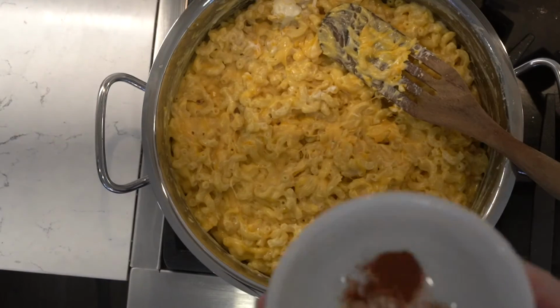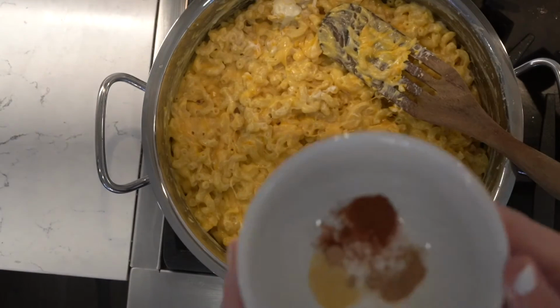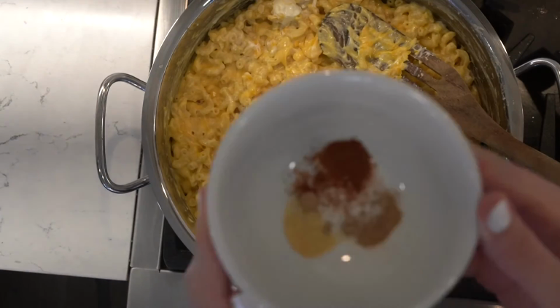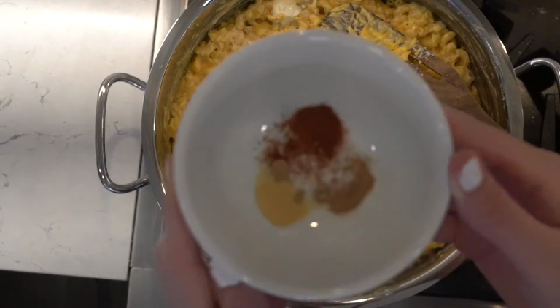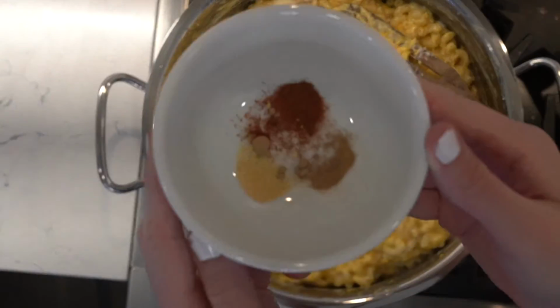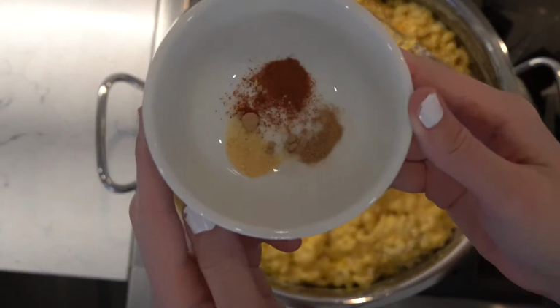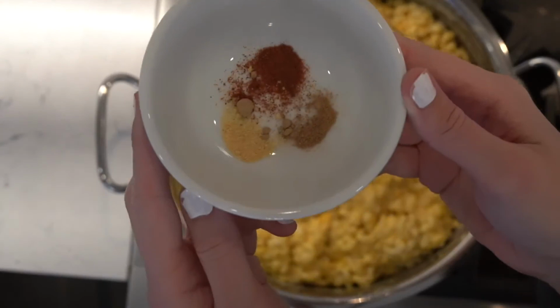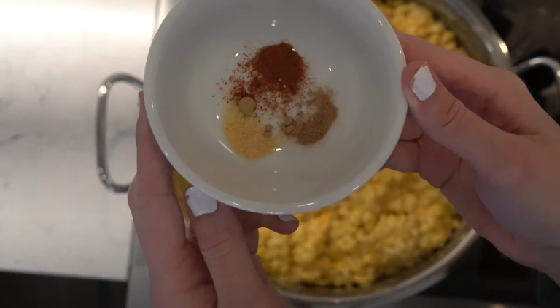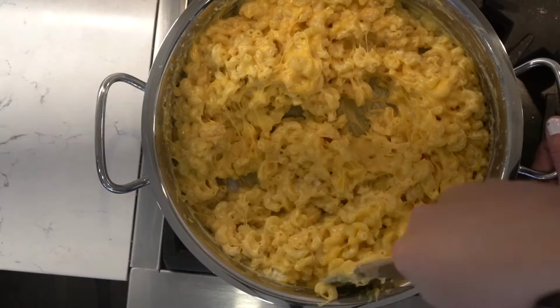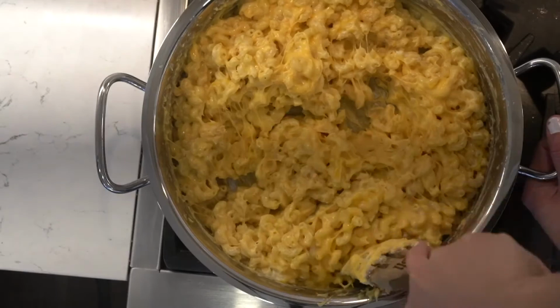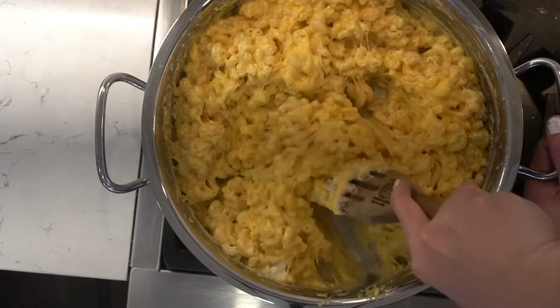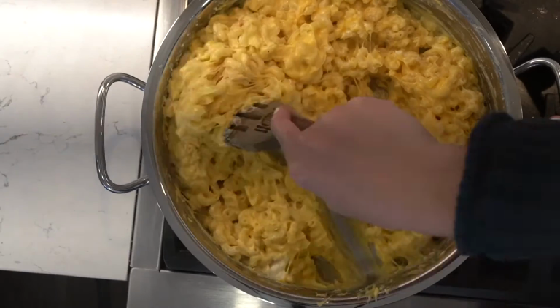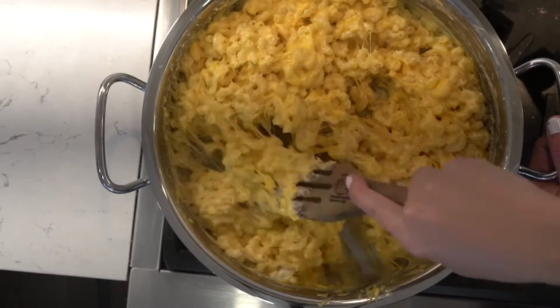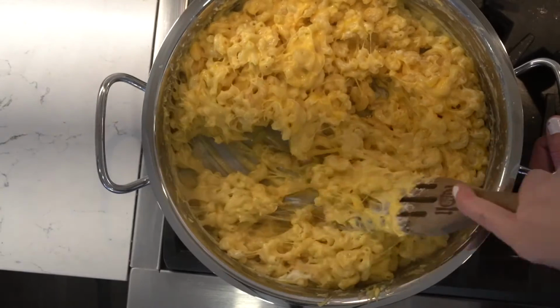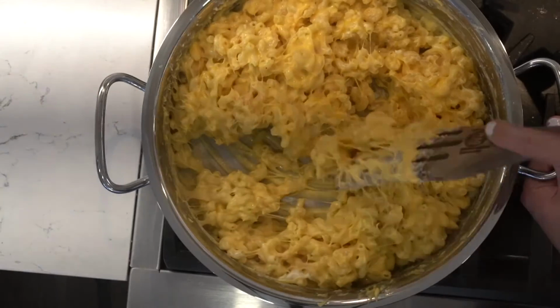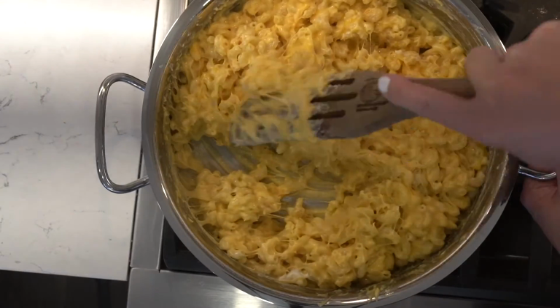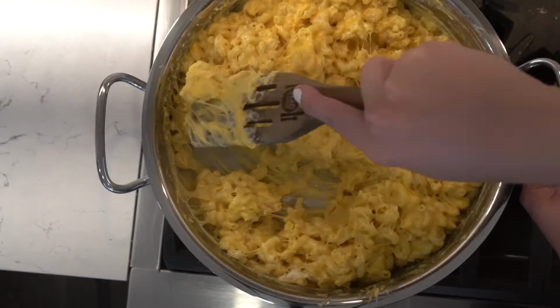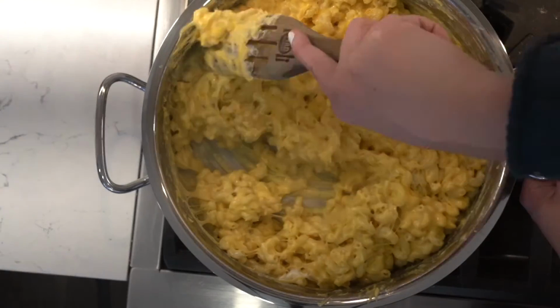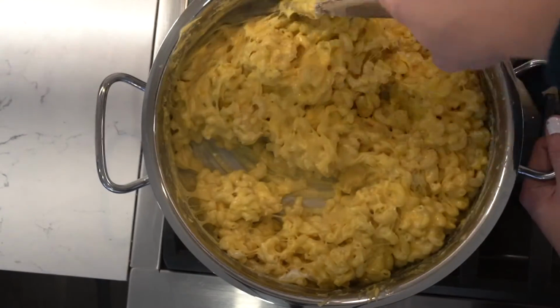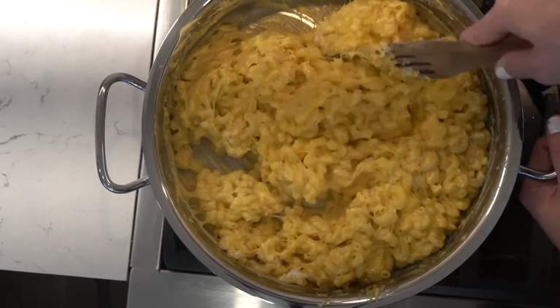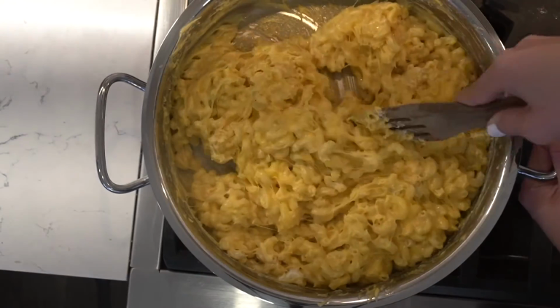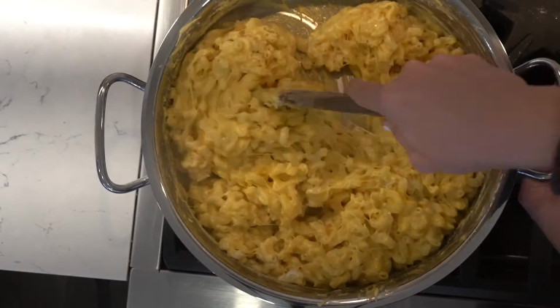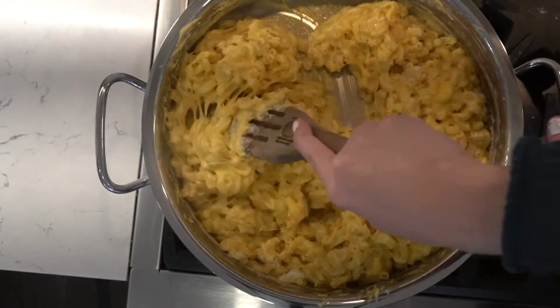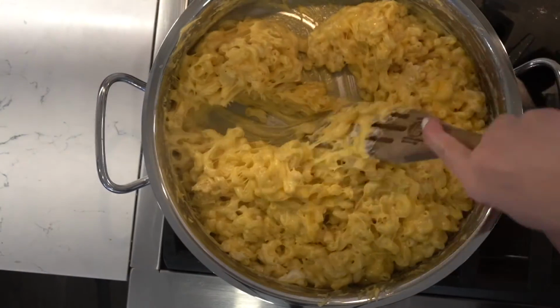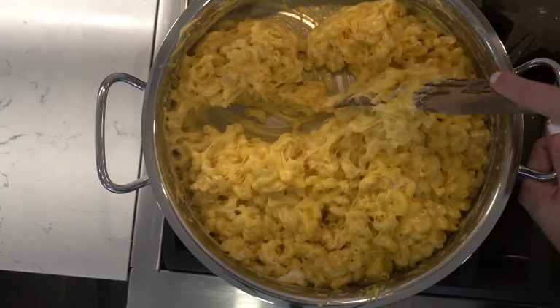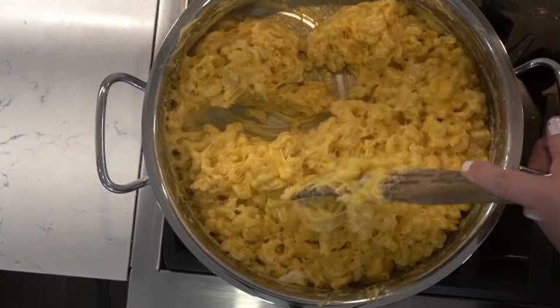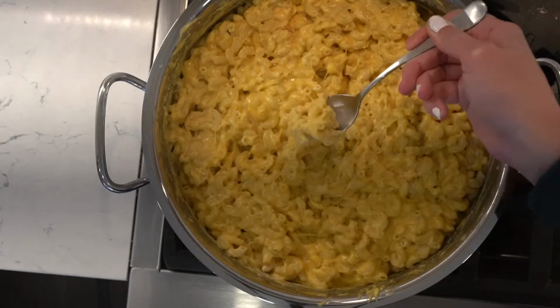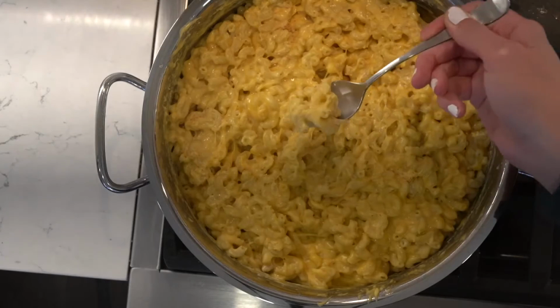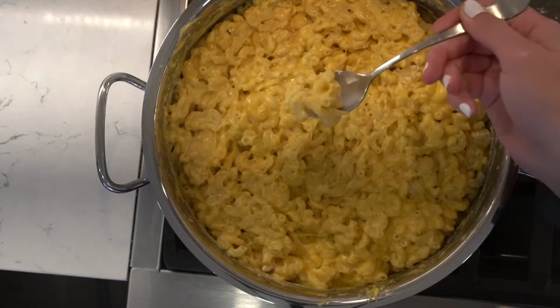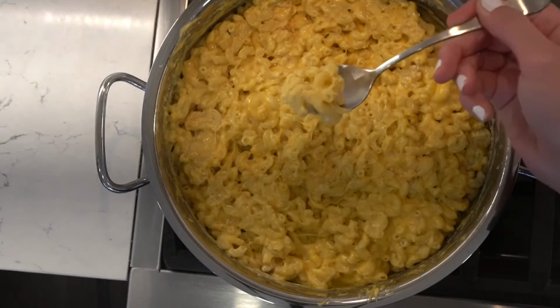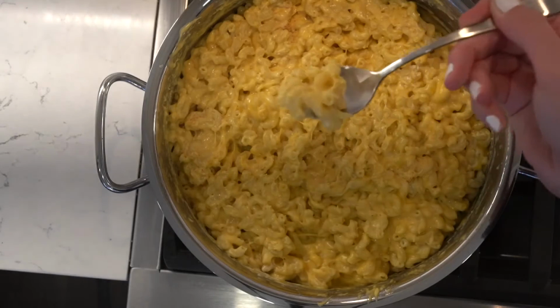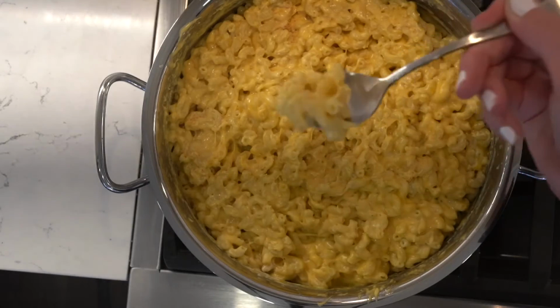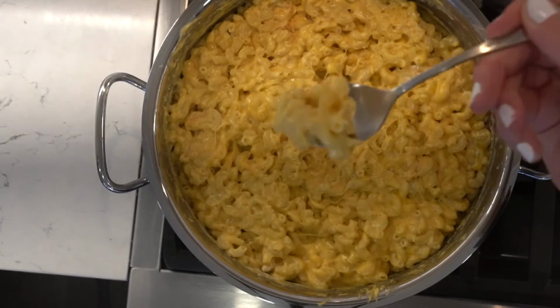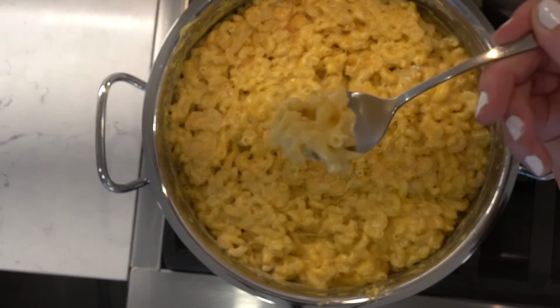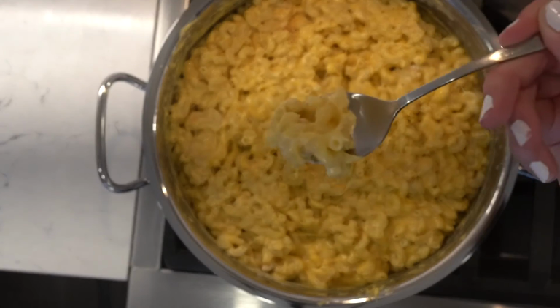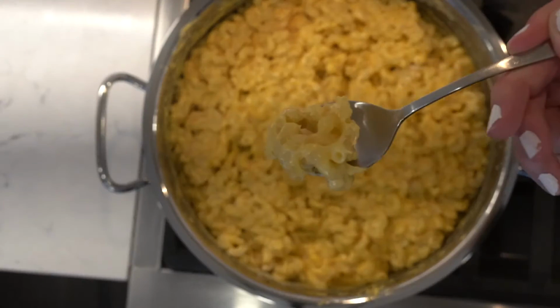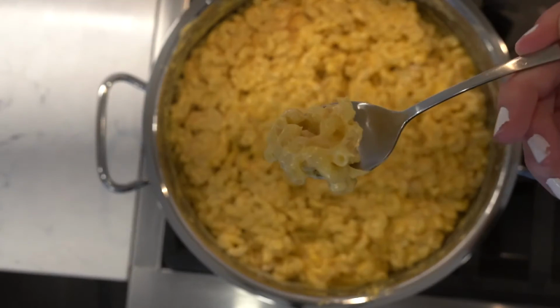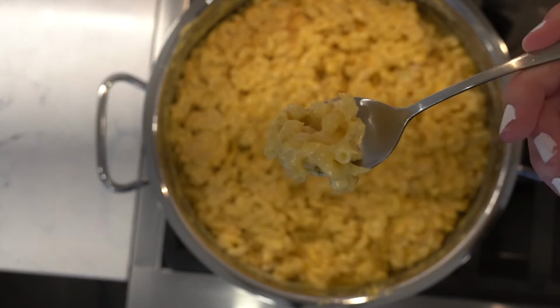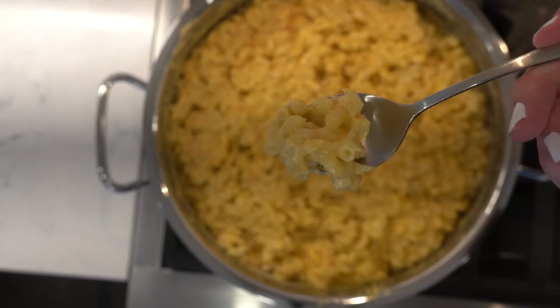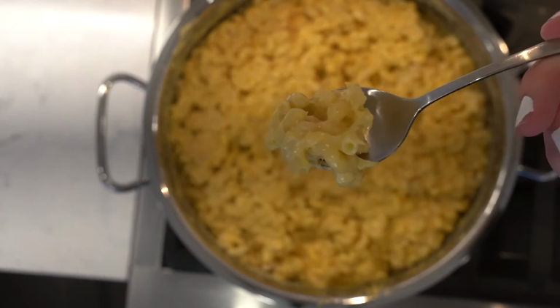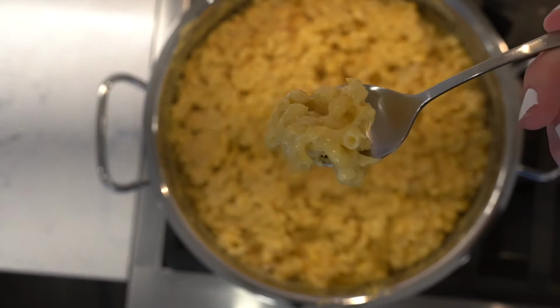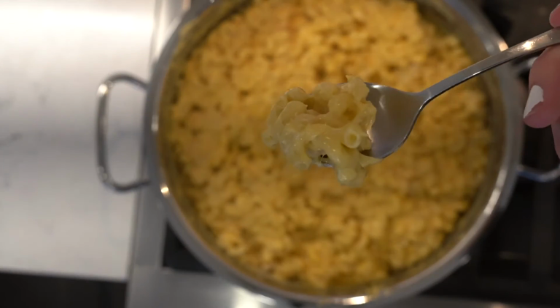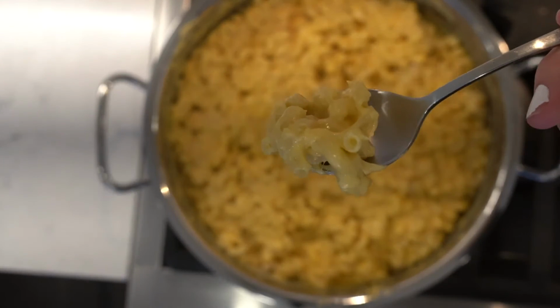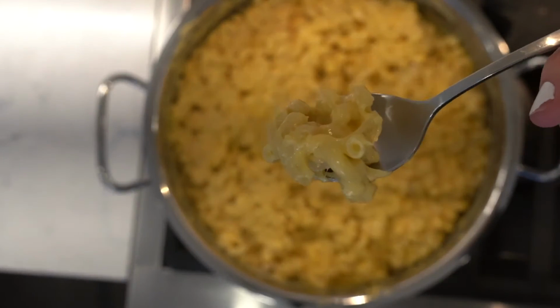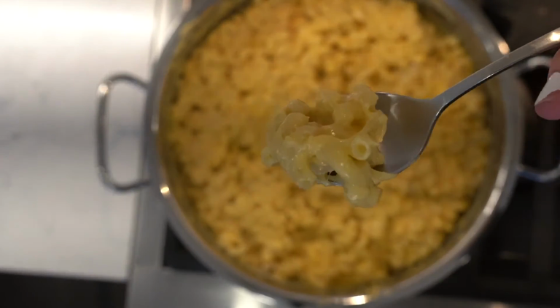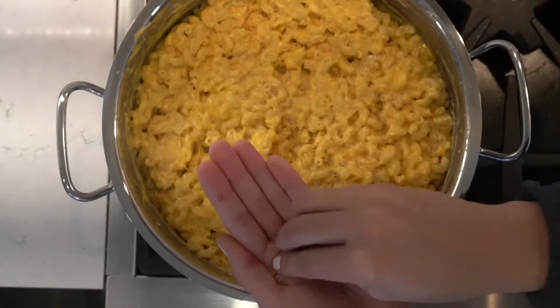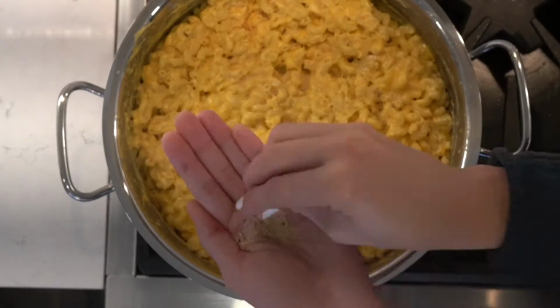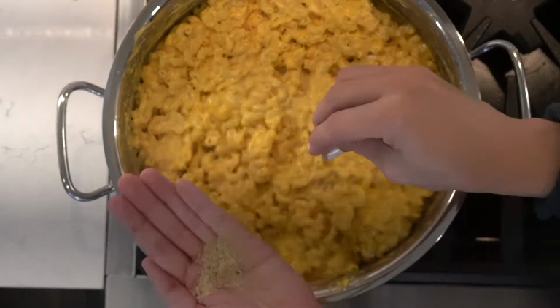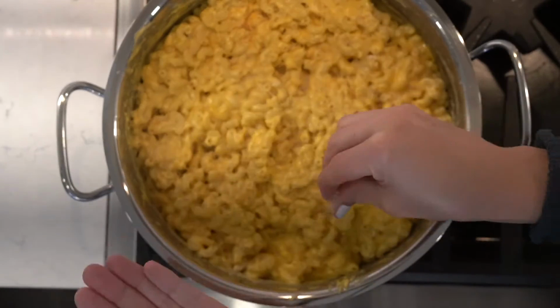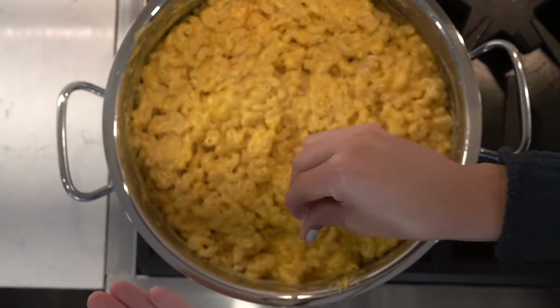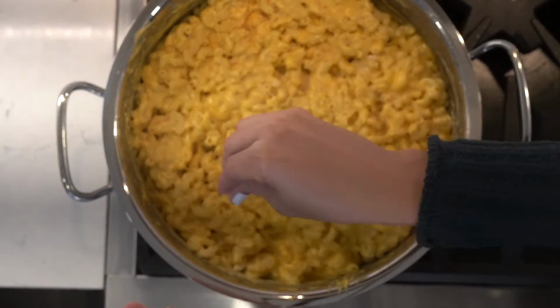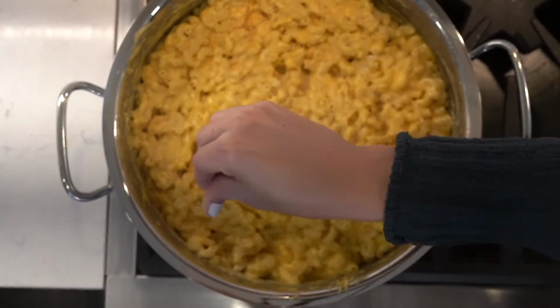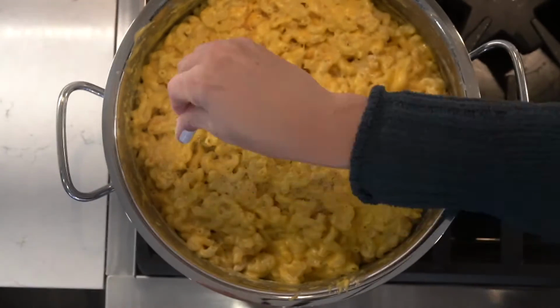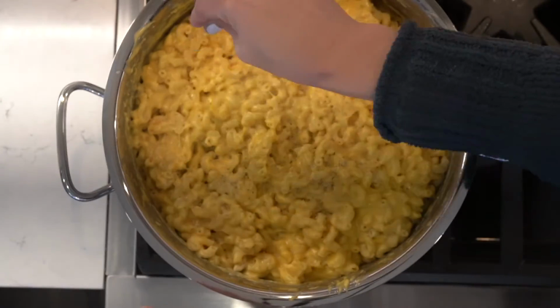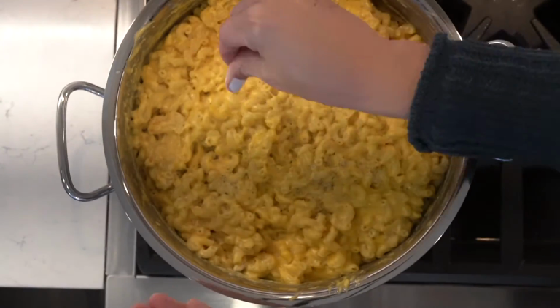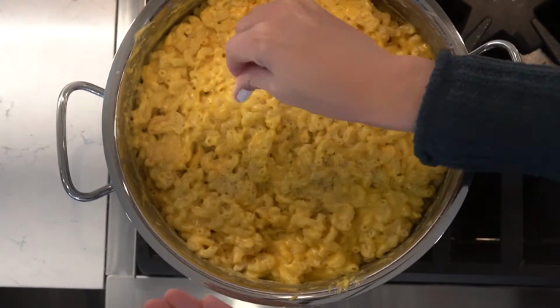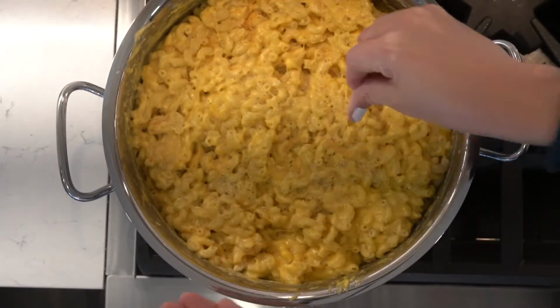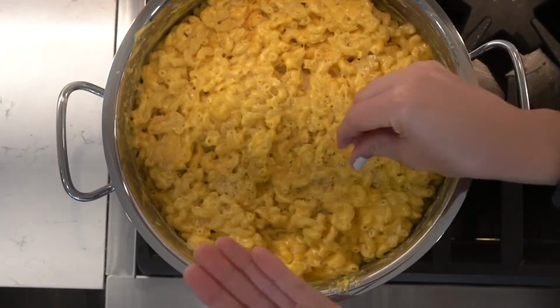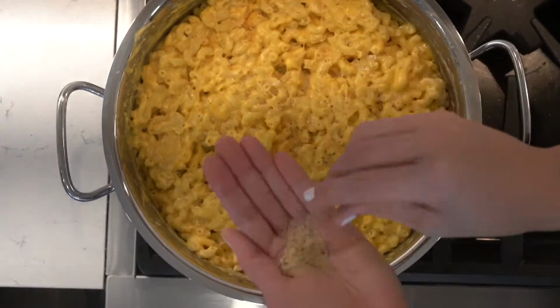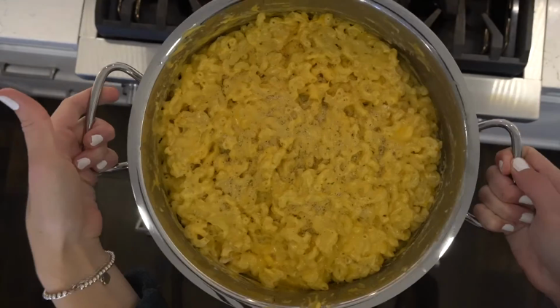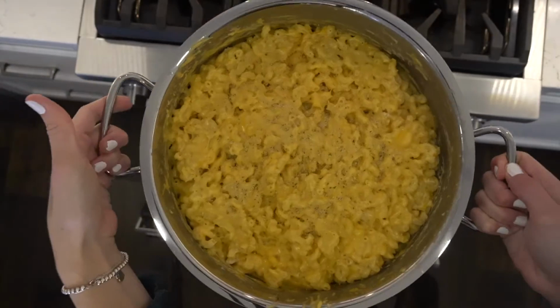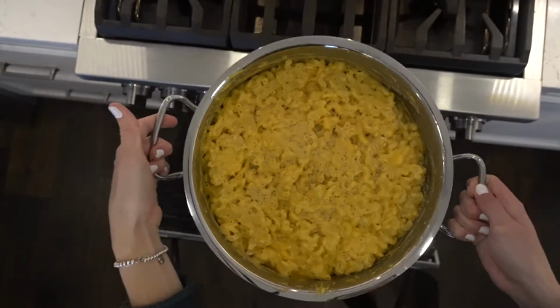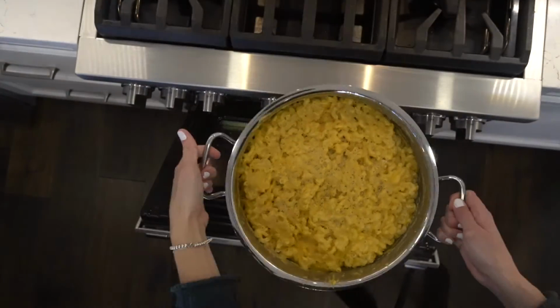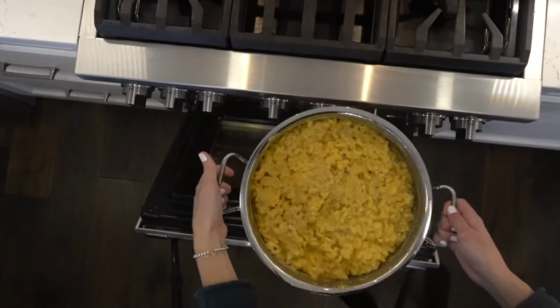Add cayenne, onion powder, and nutmeg, topped with breadcrumbs and bake for 15 to 20 minutes until the top is brown.